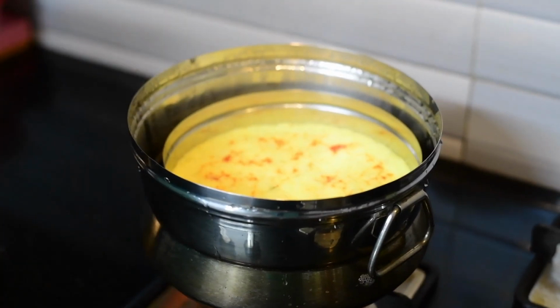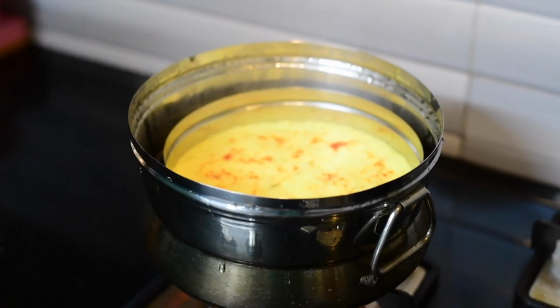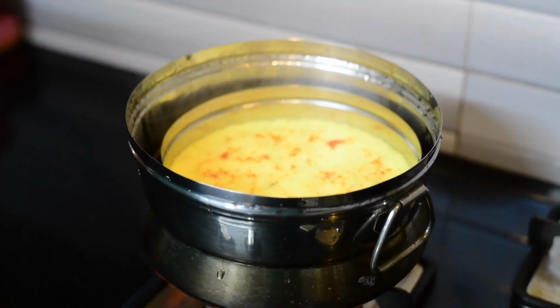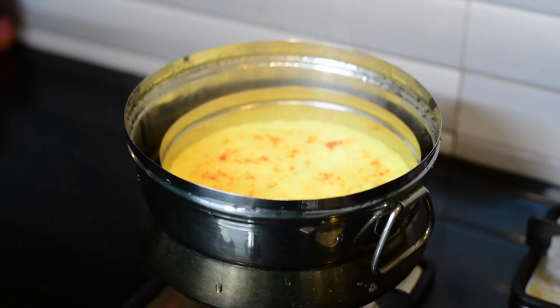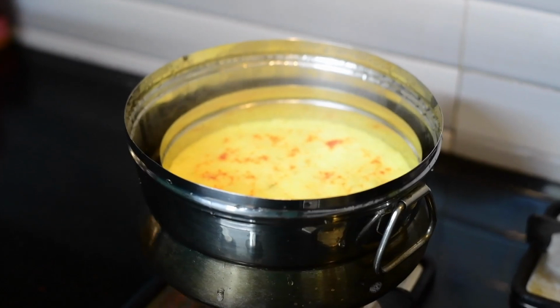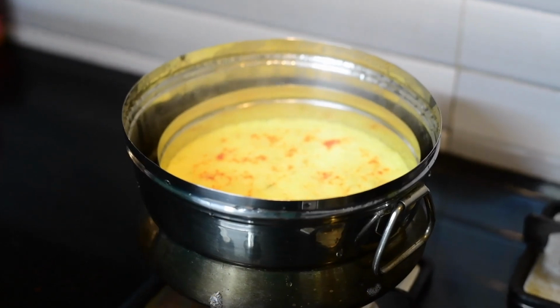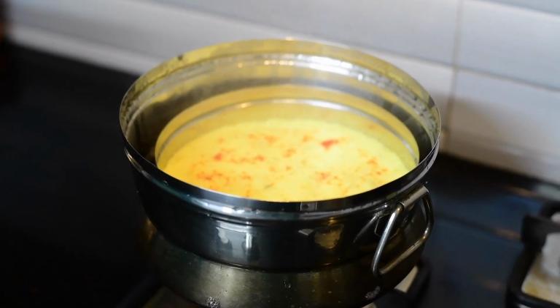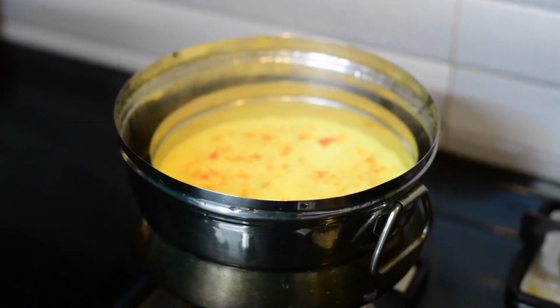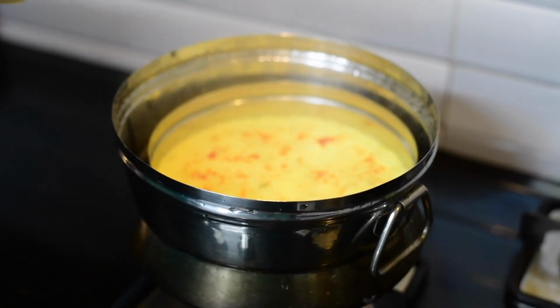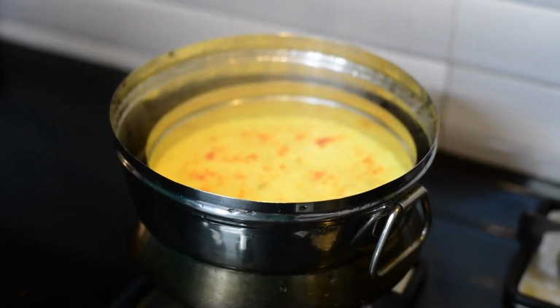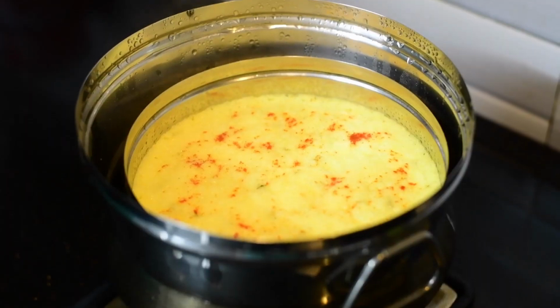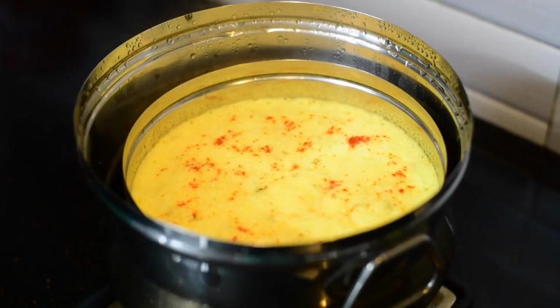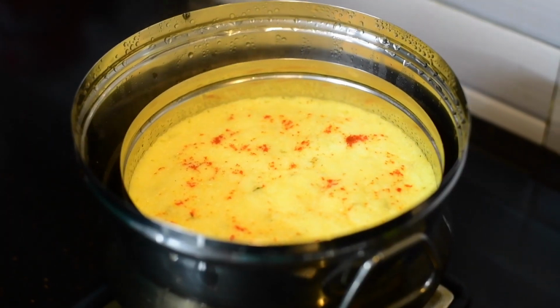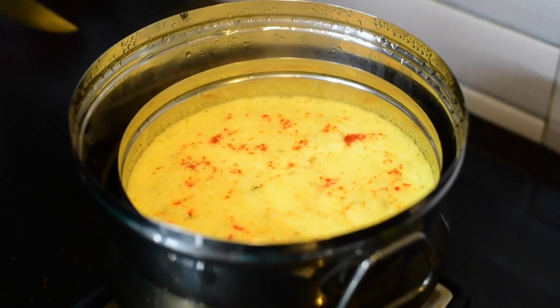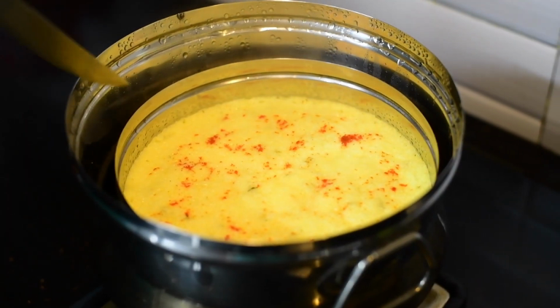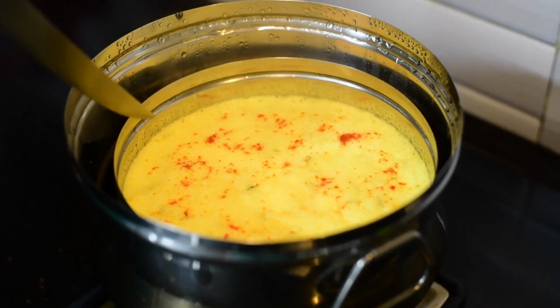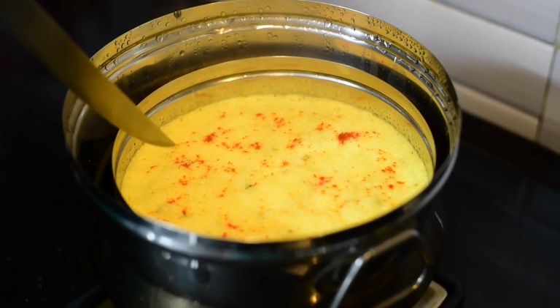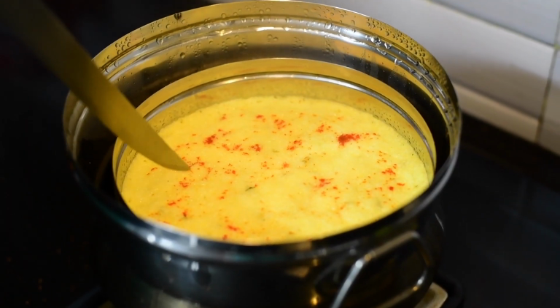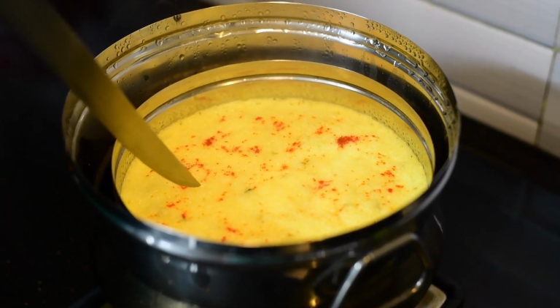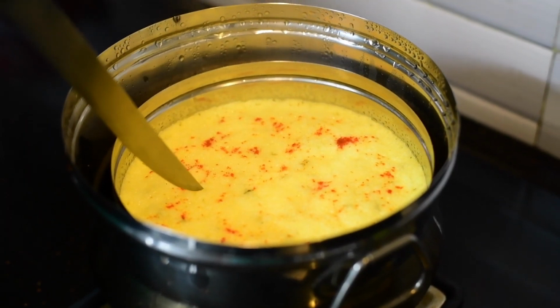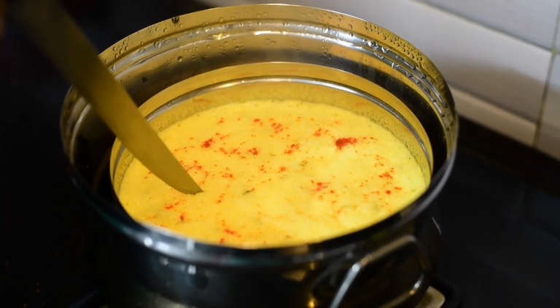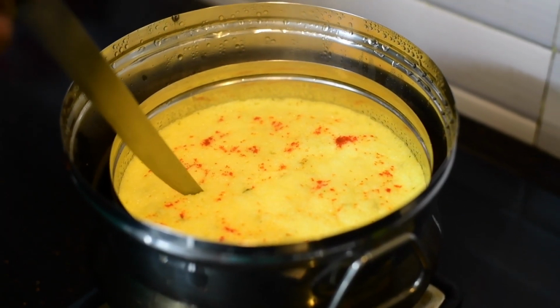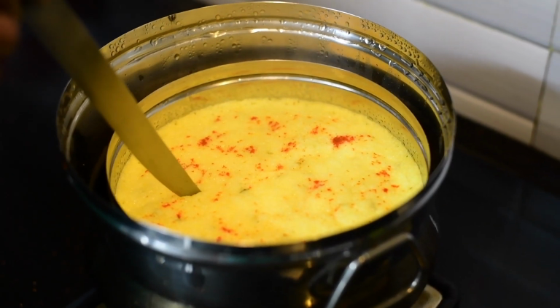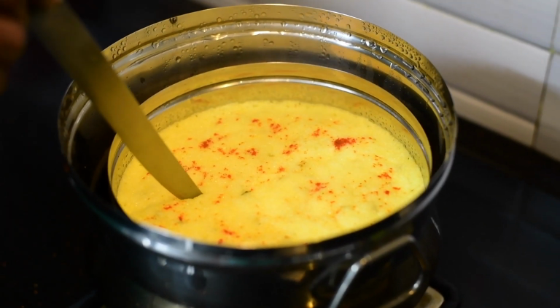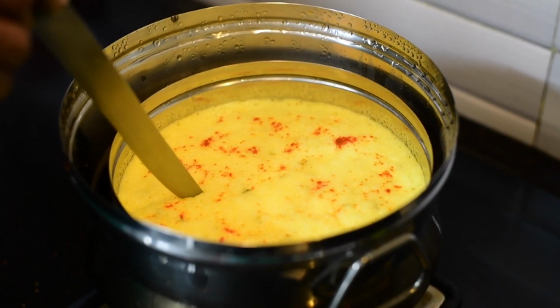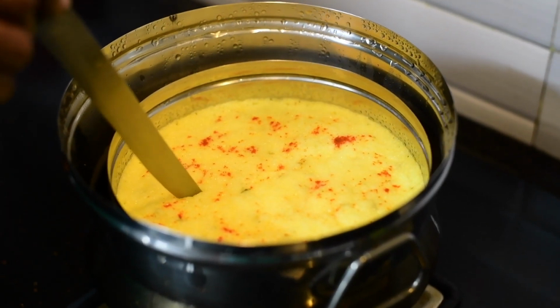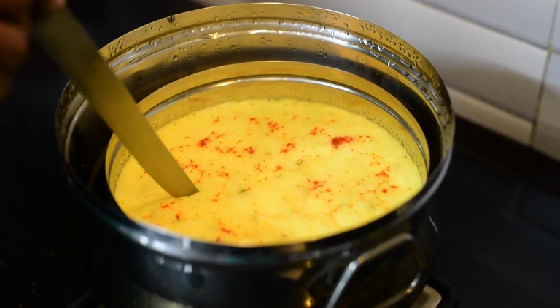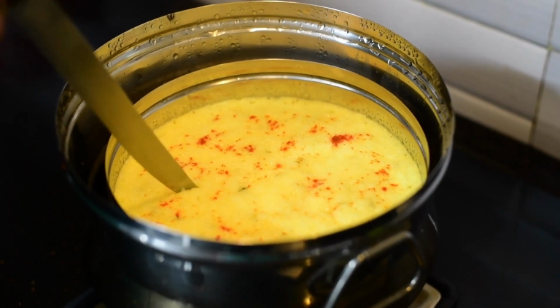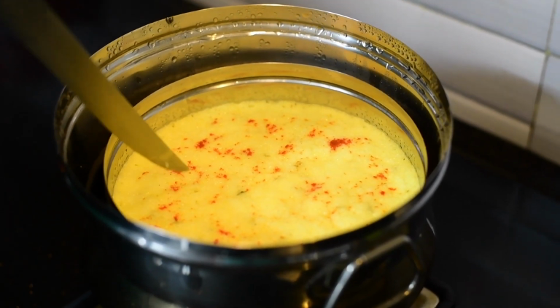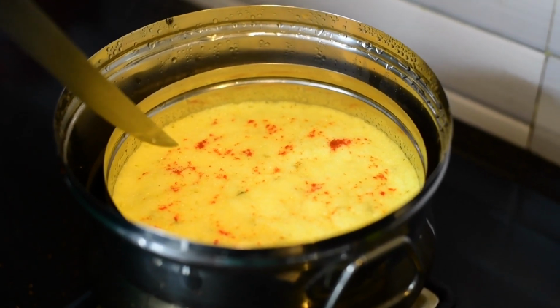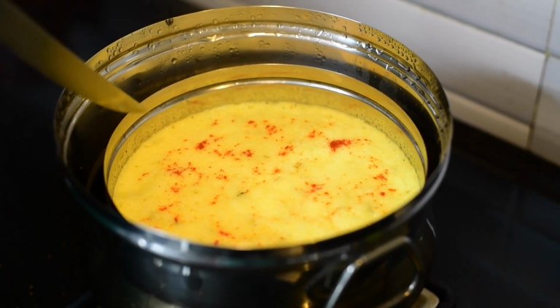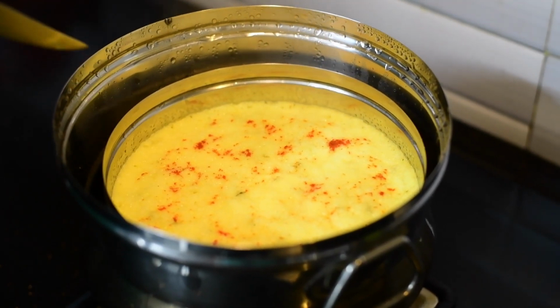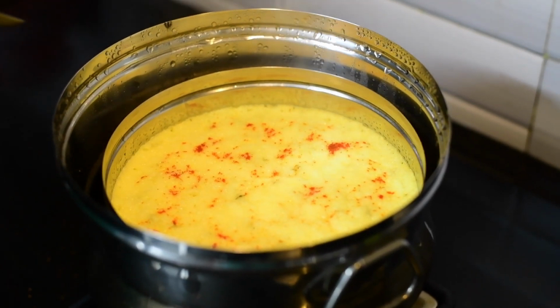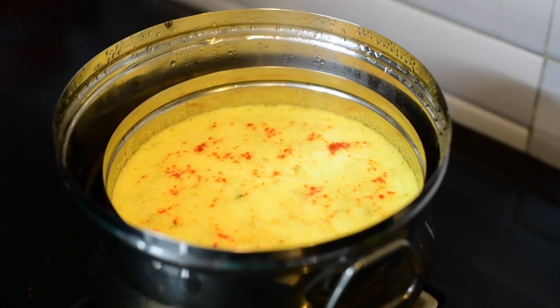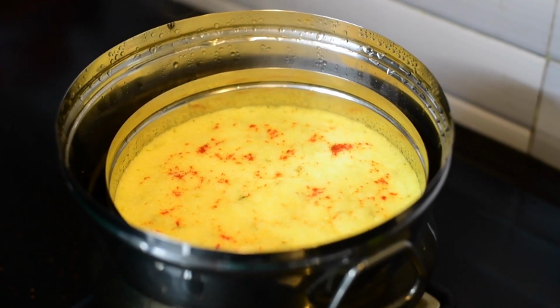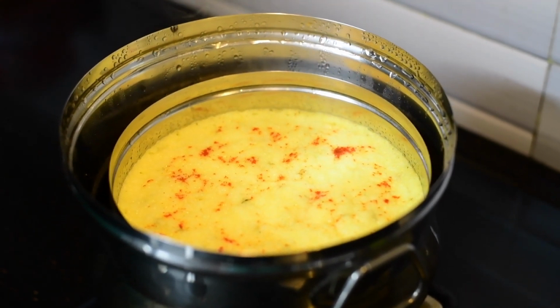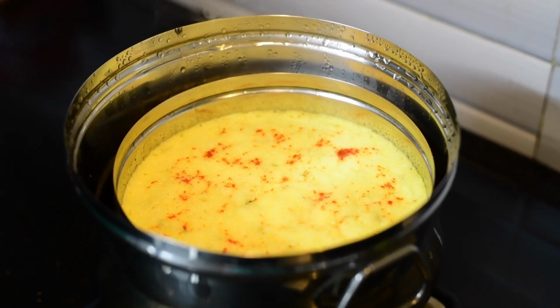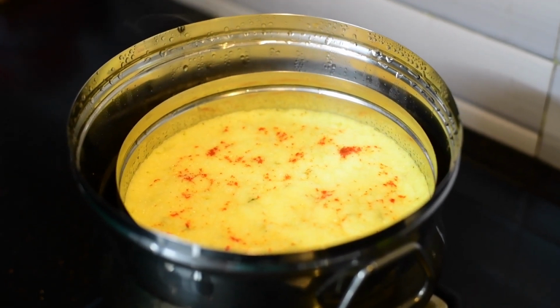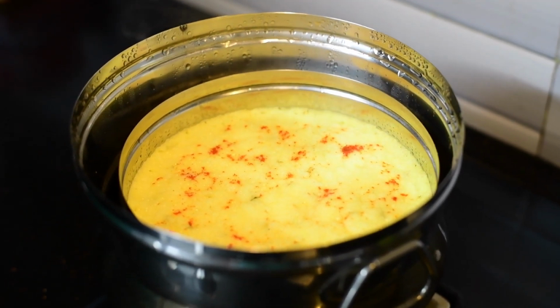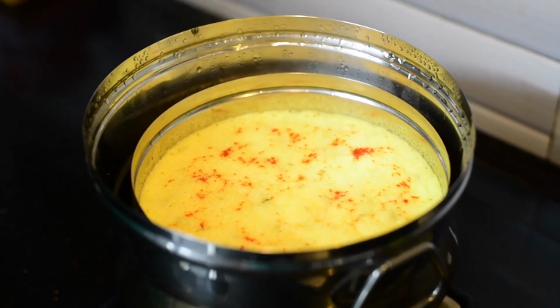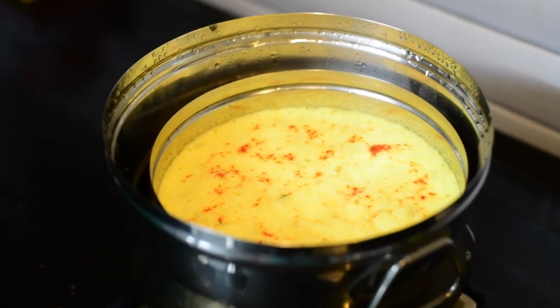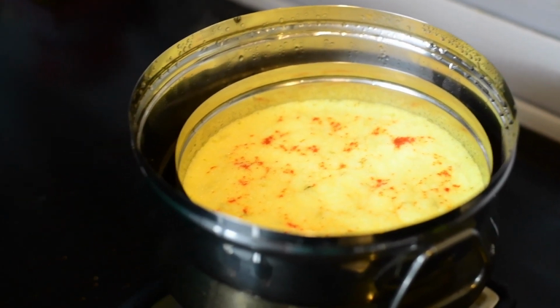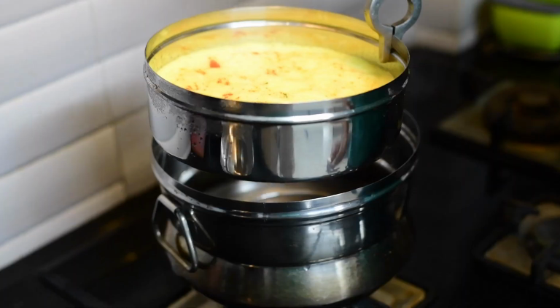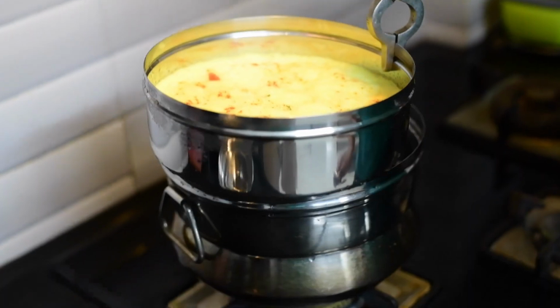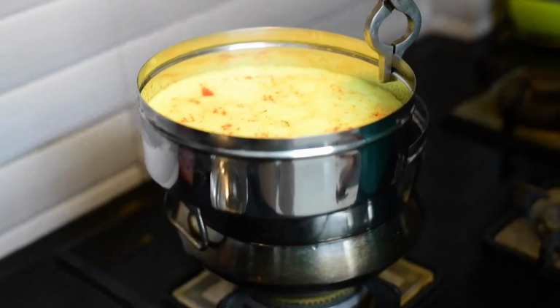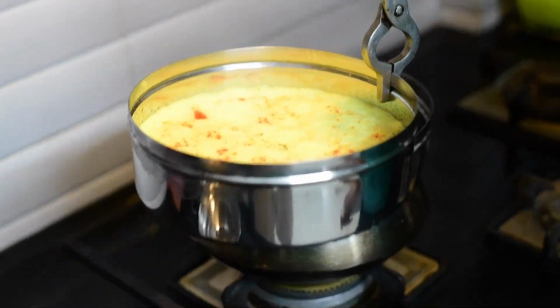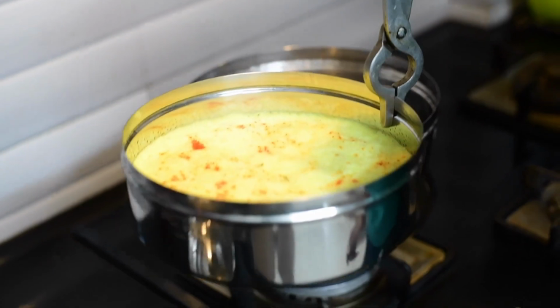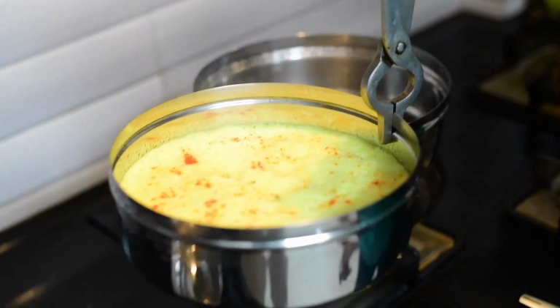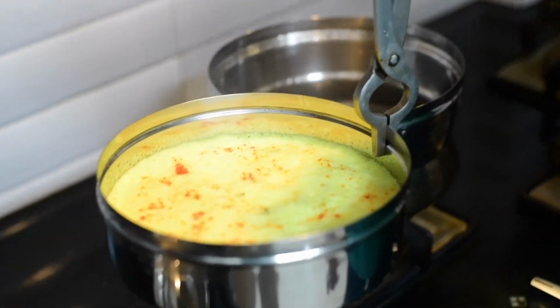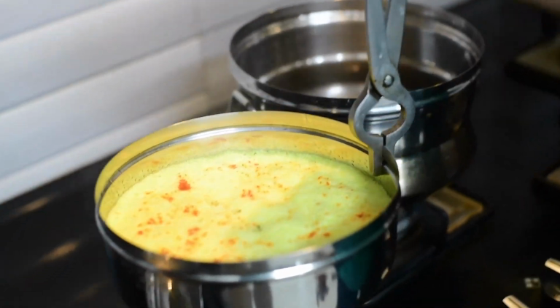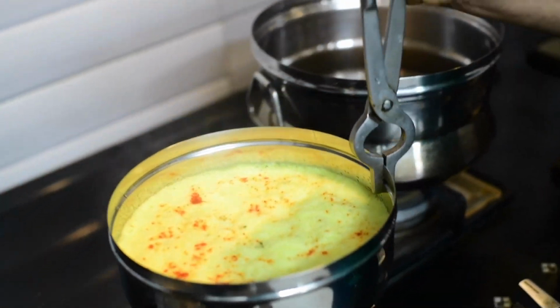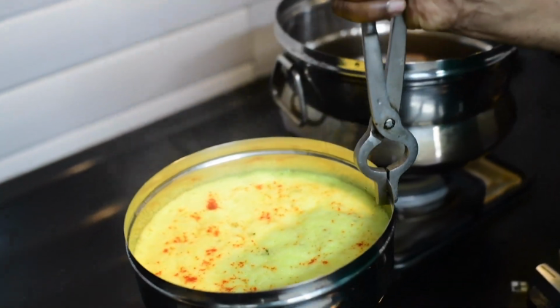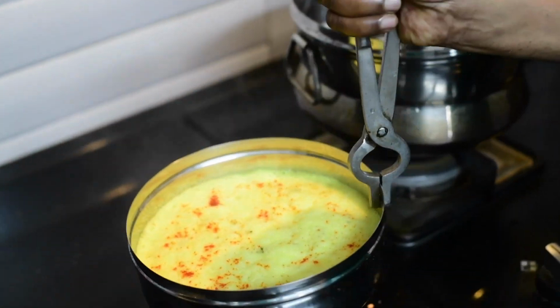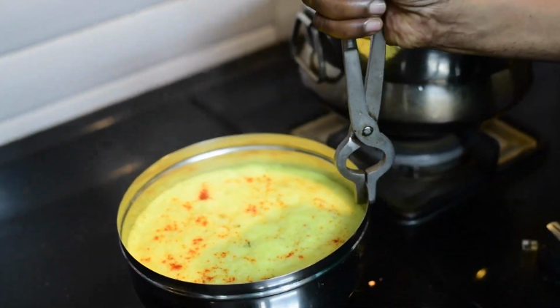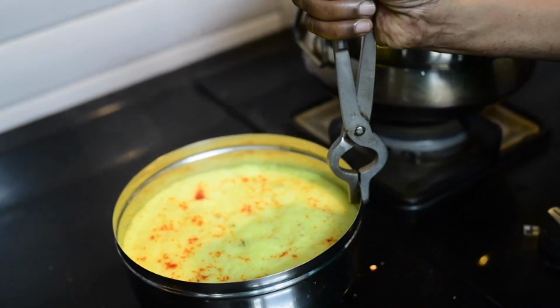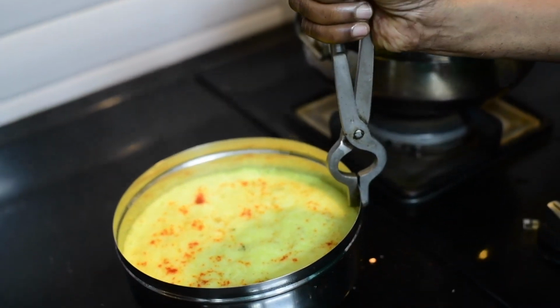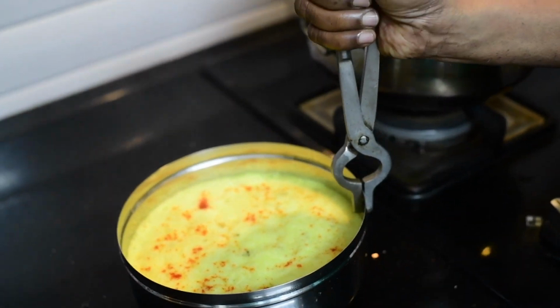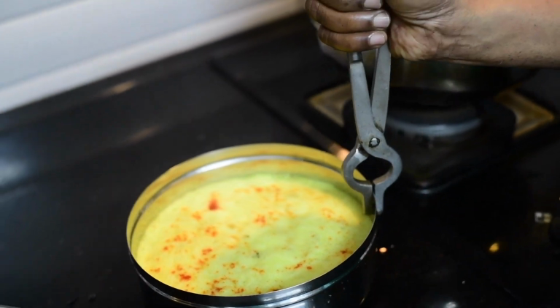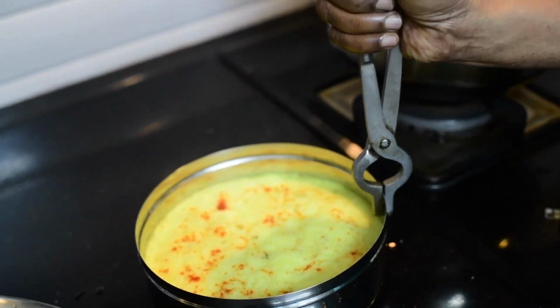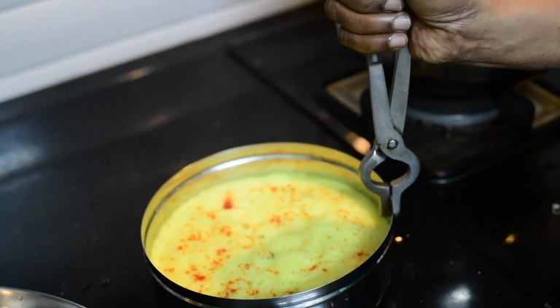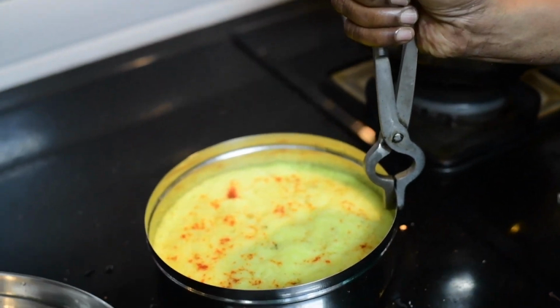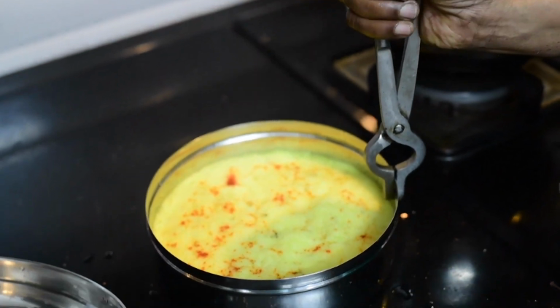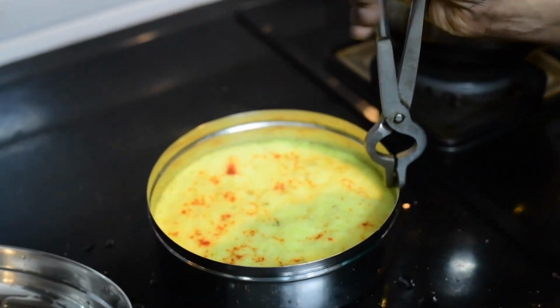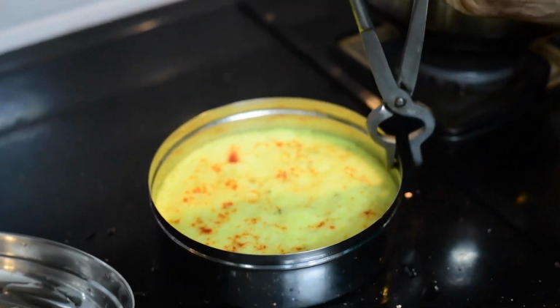After 20 minutes, just check whether it's sticking or not with a knife. Then our Dhokla is ready.